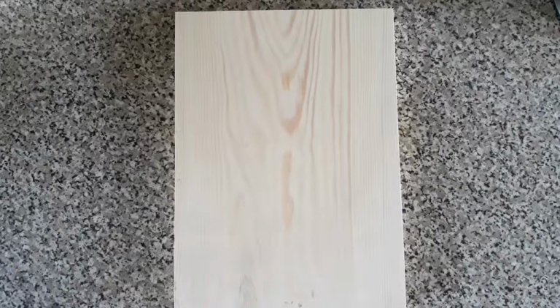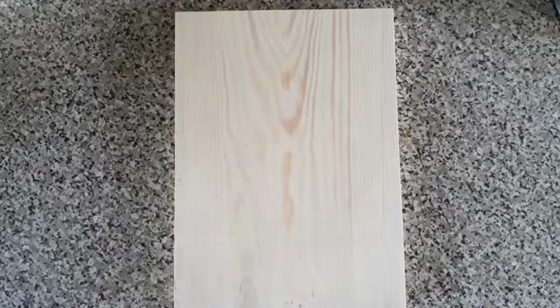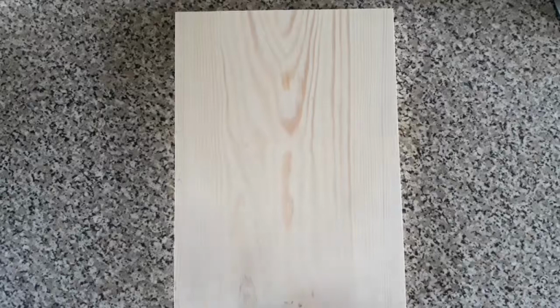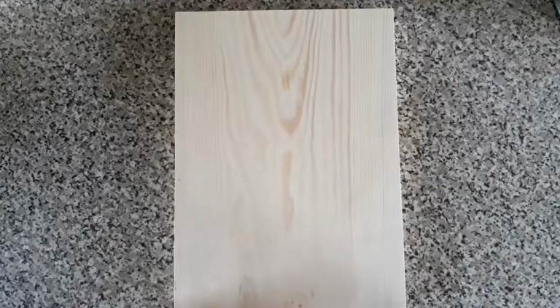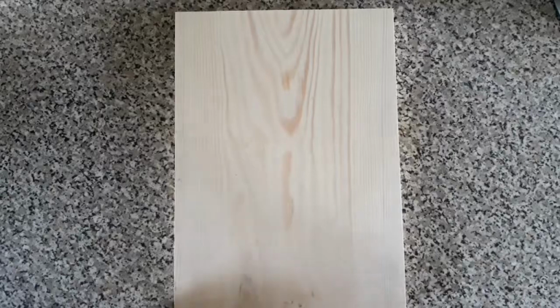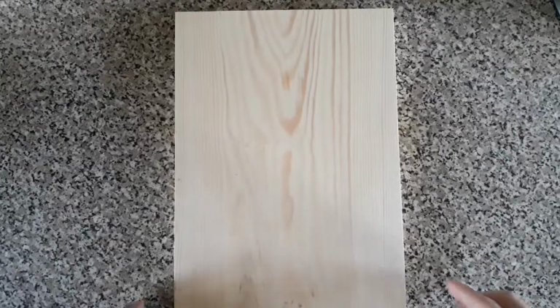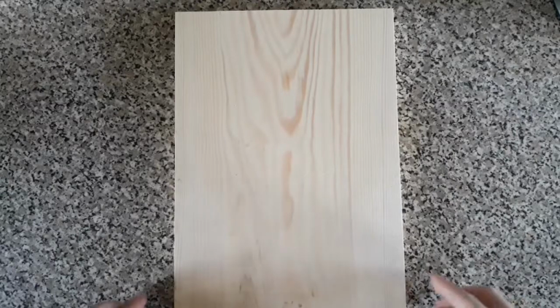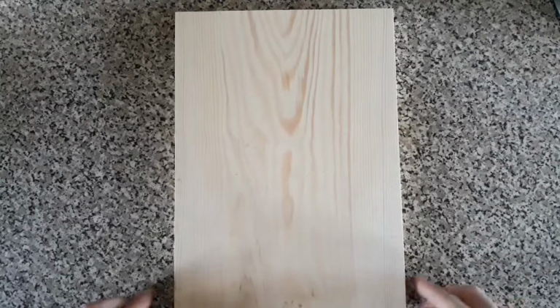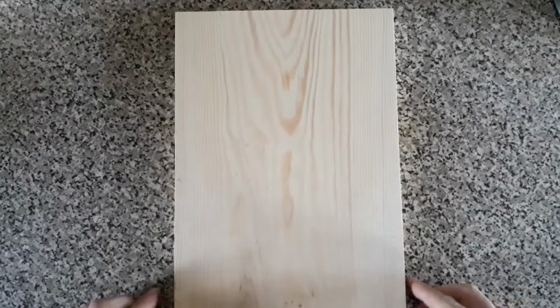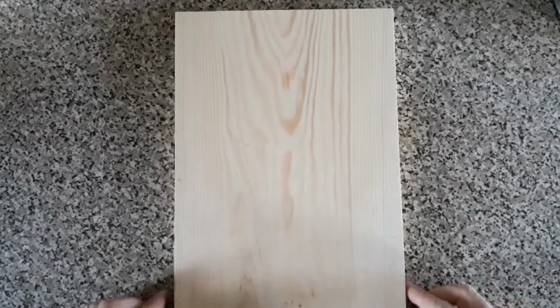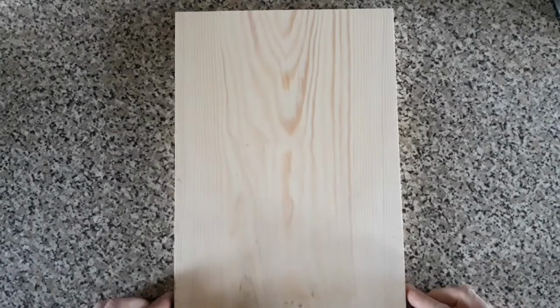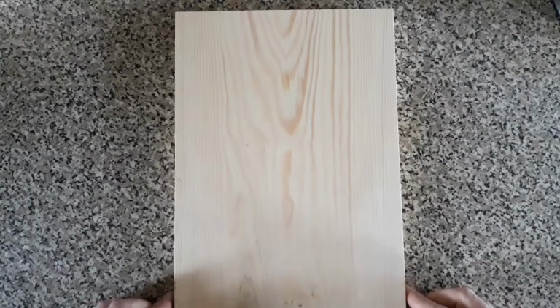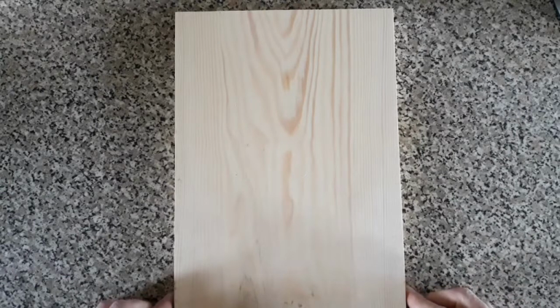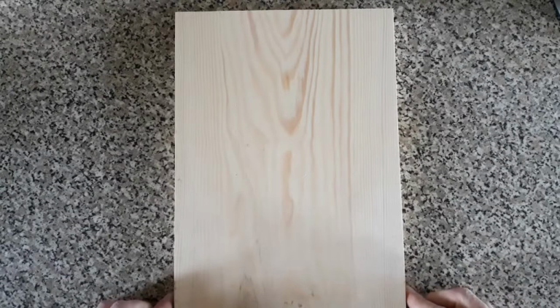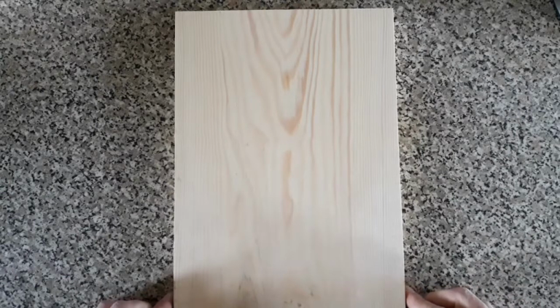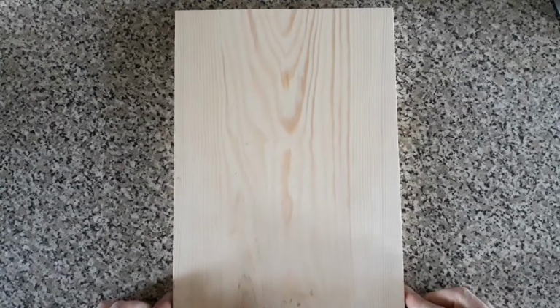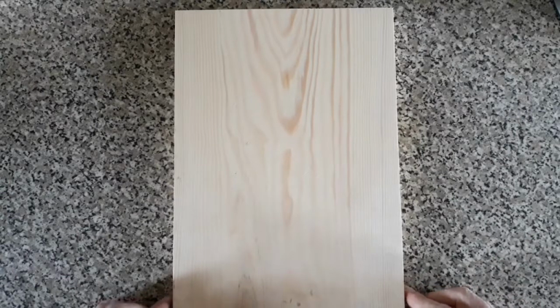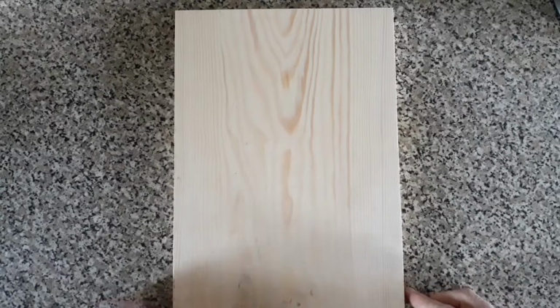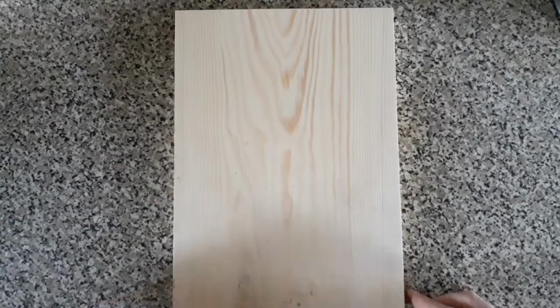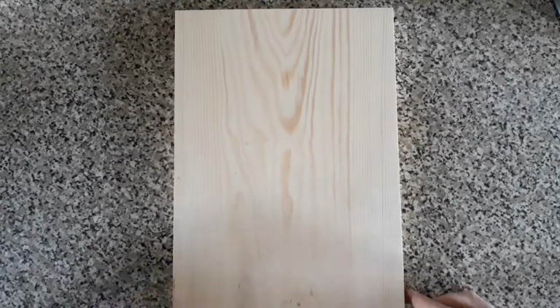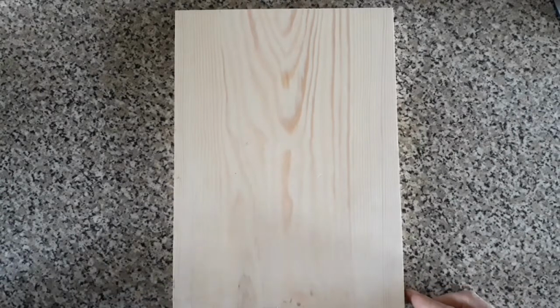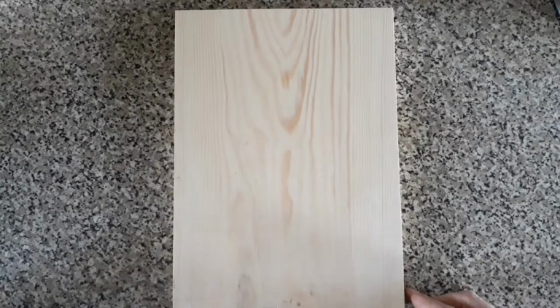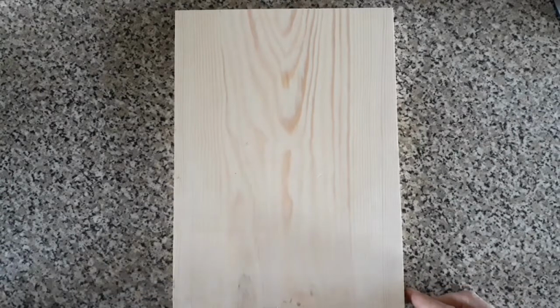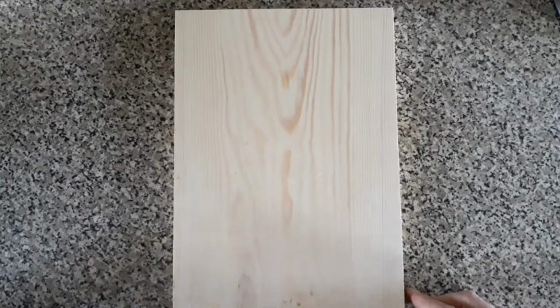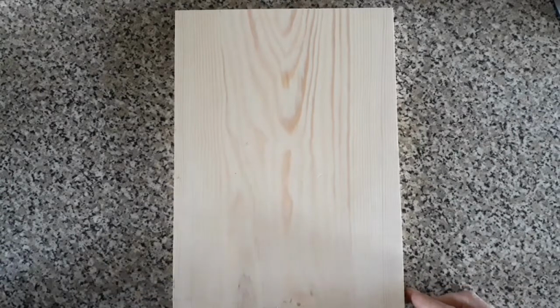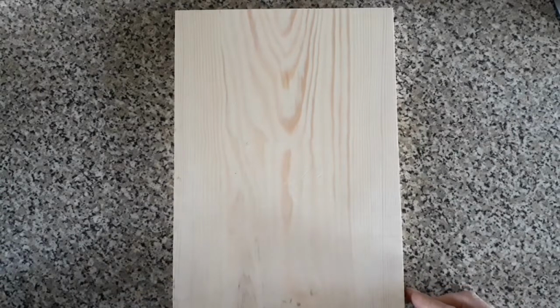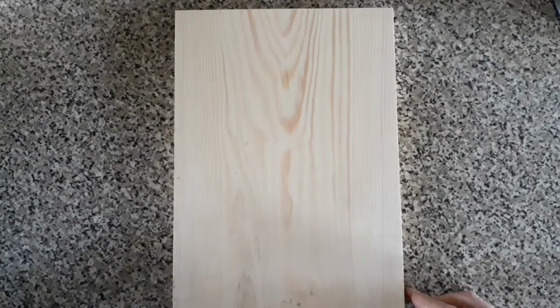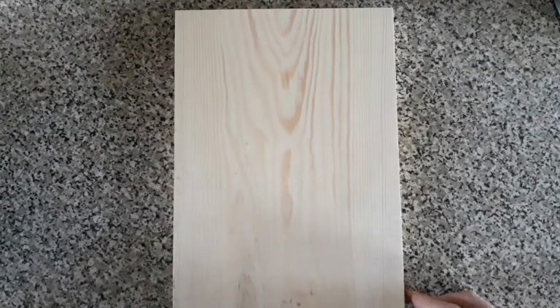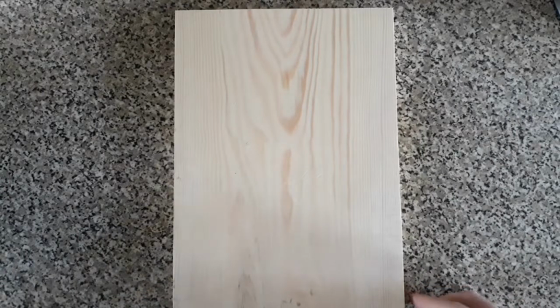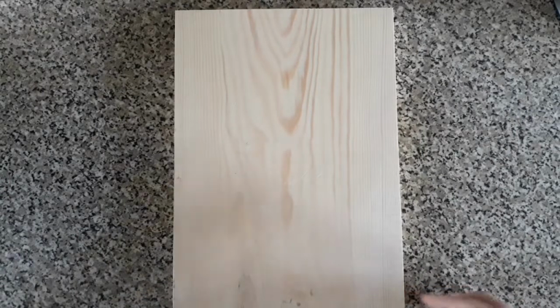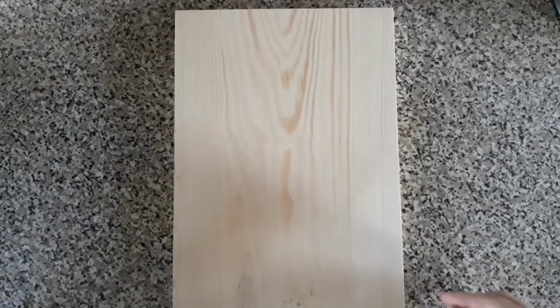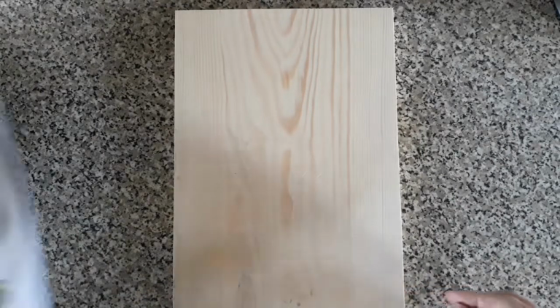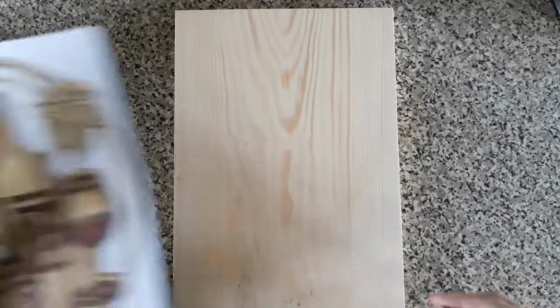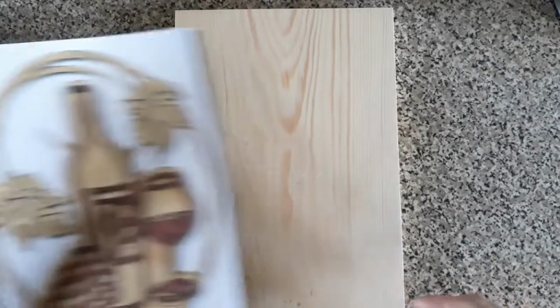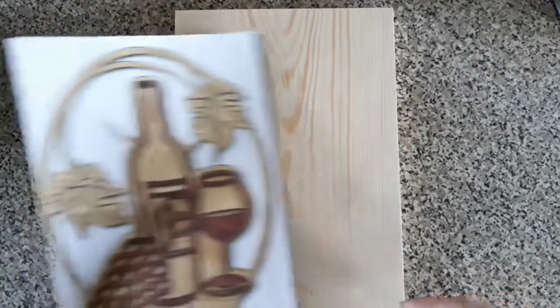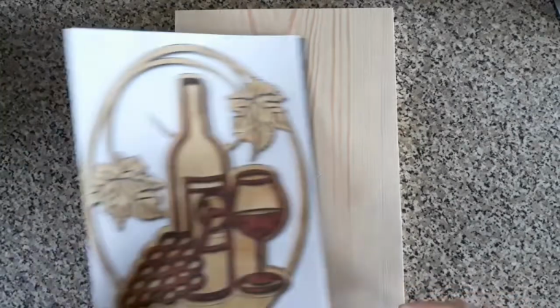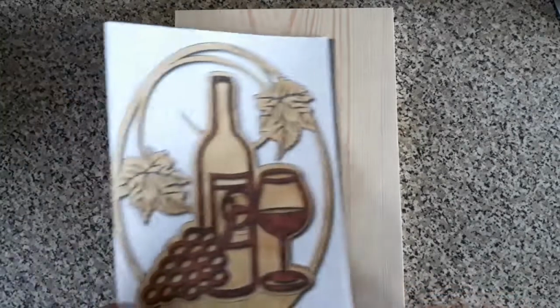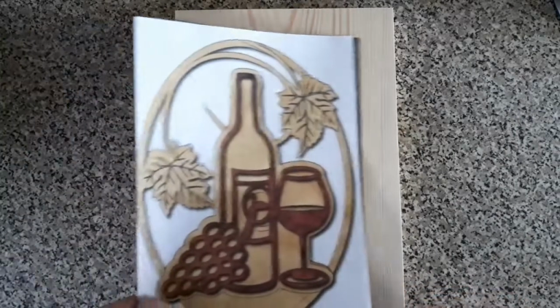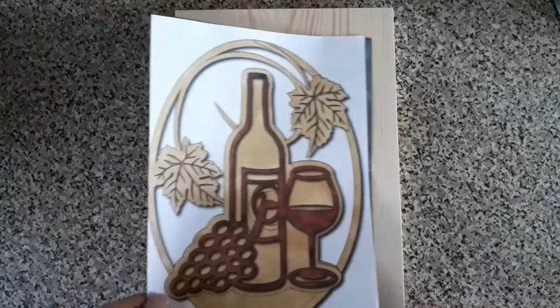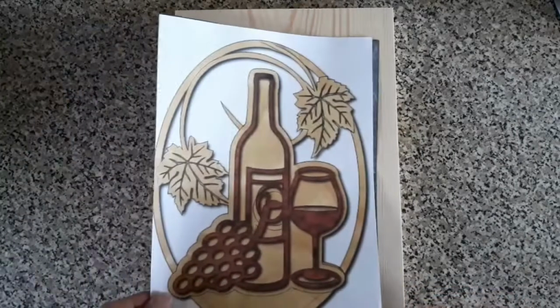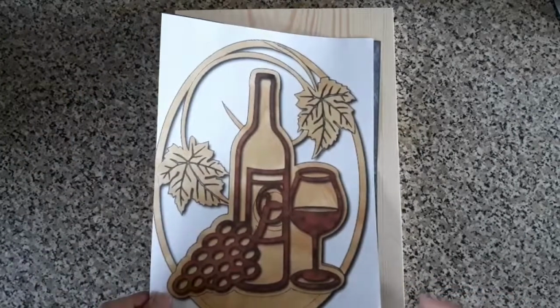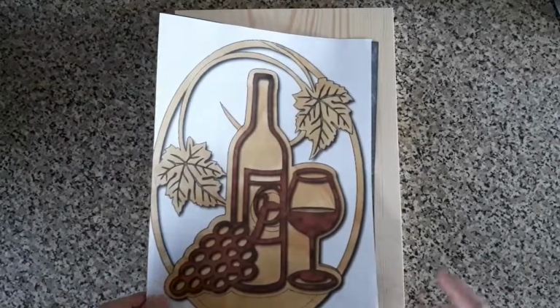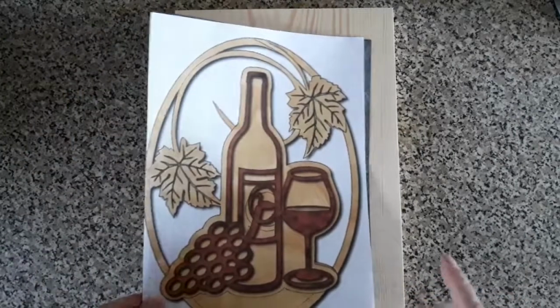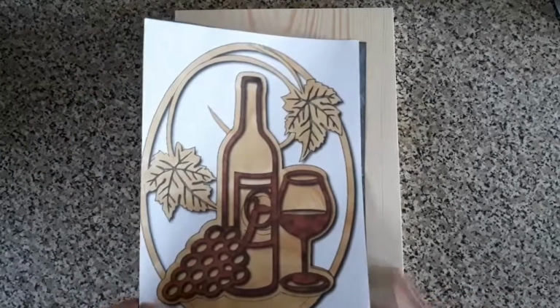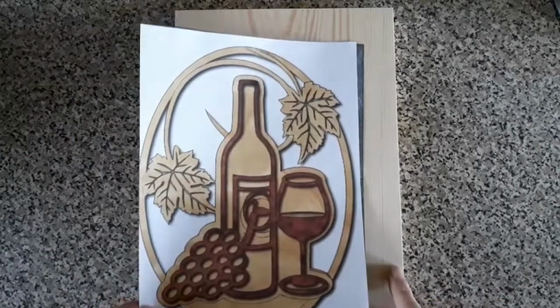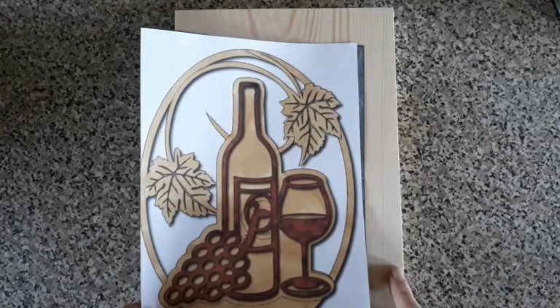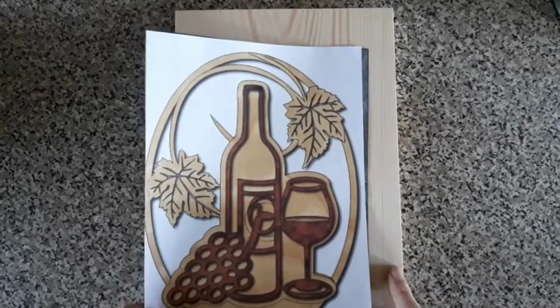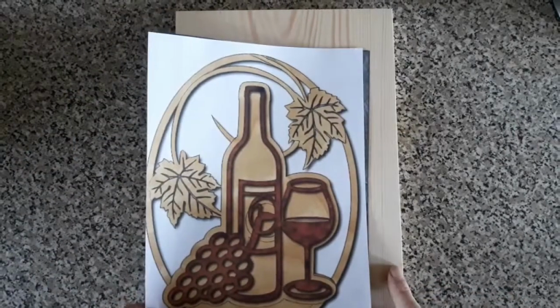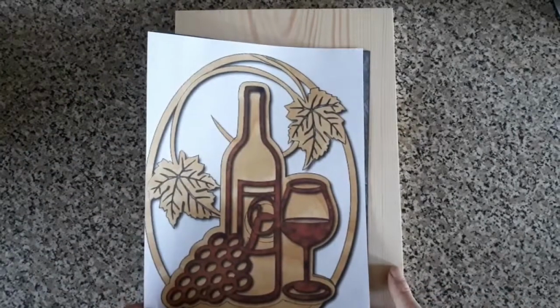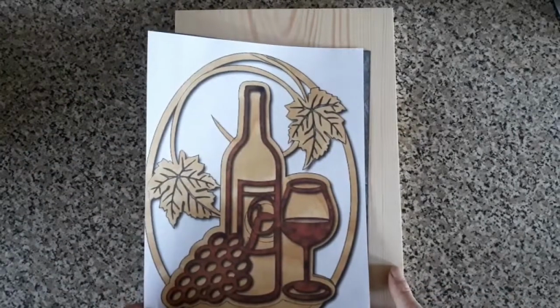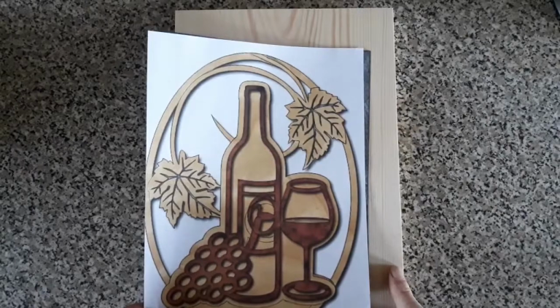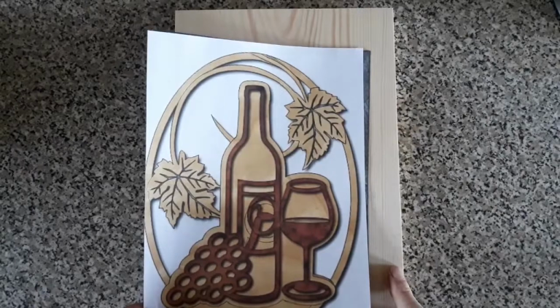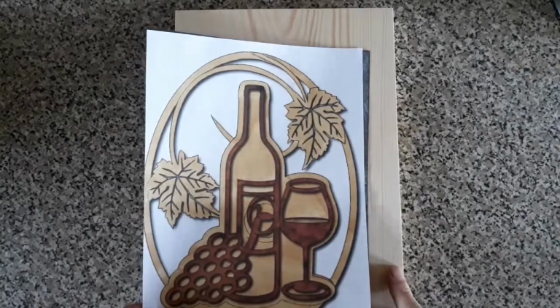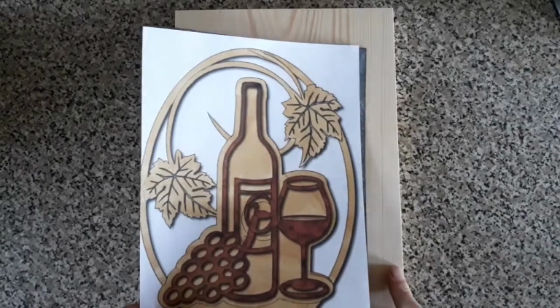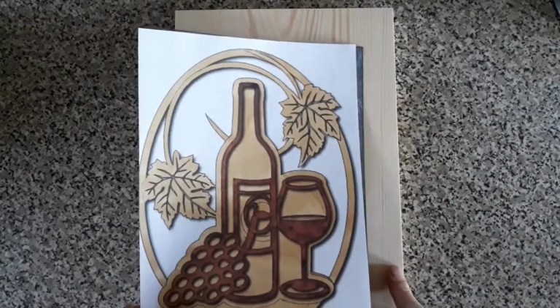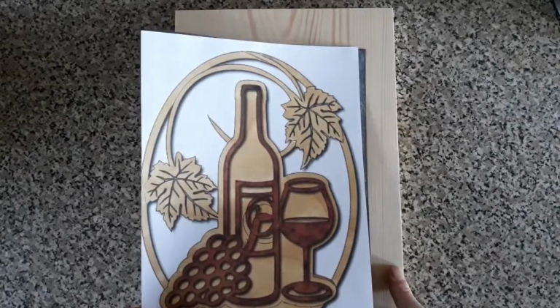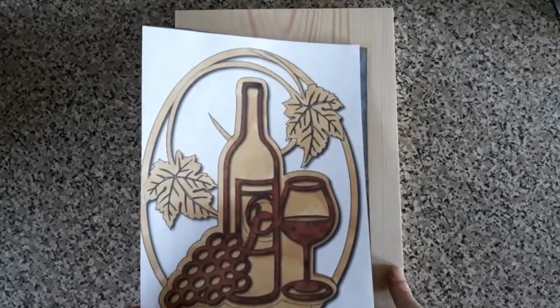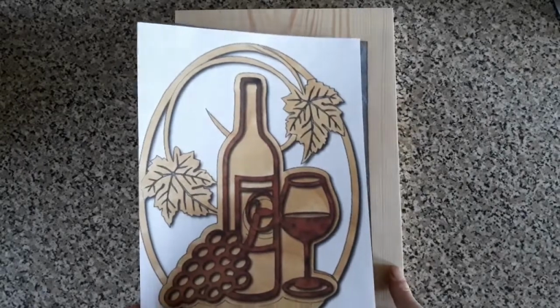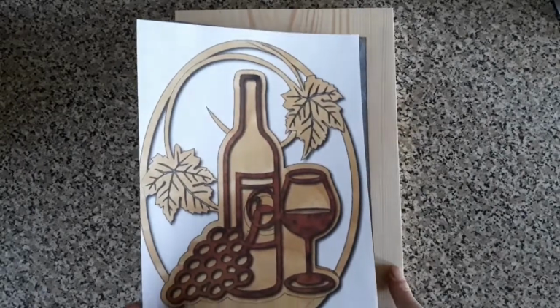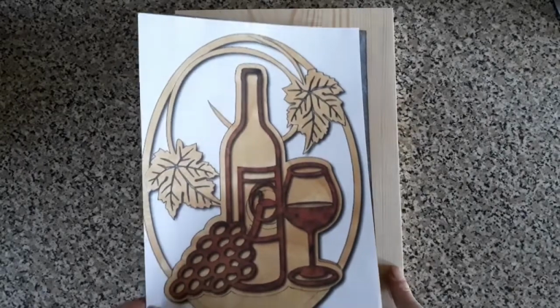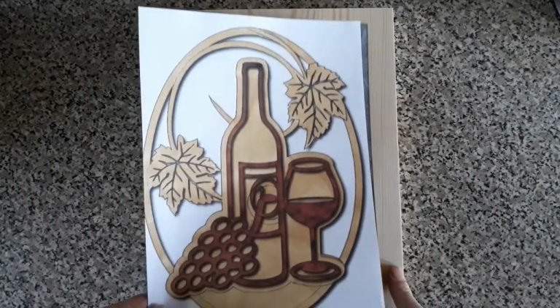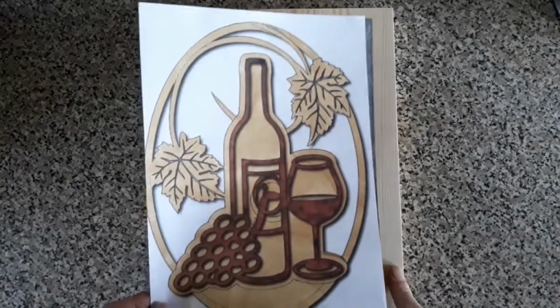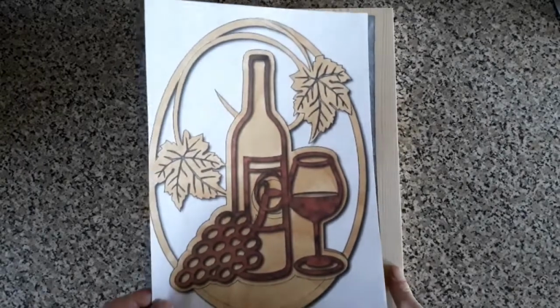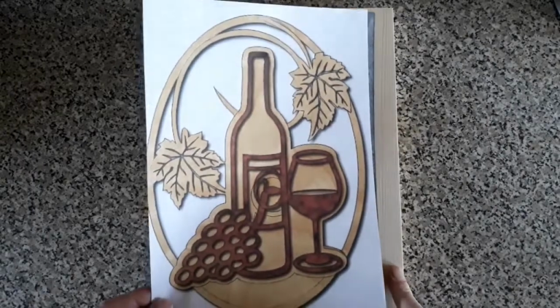Hello, today we're going to have a go at putting this image onto this piece of wood, cutting it out with a fret saw.